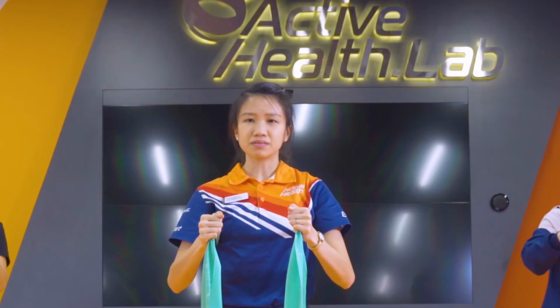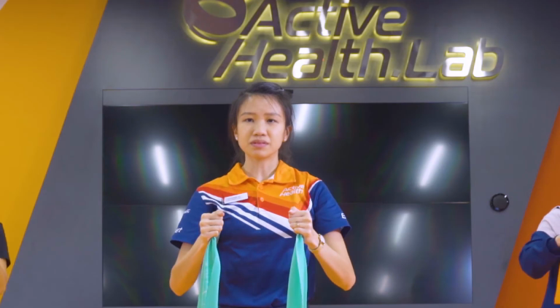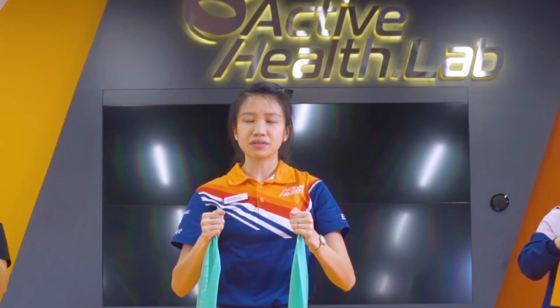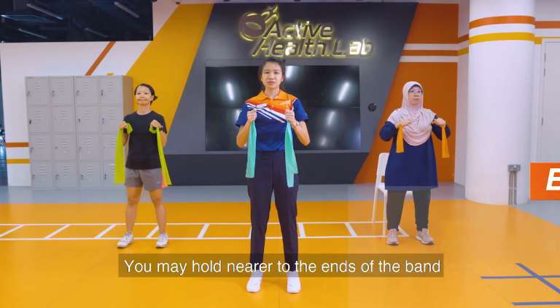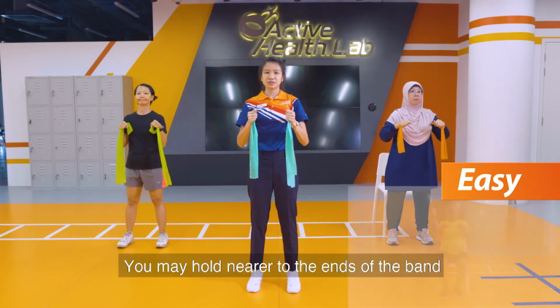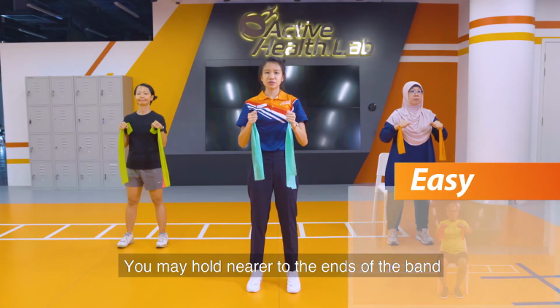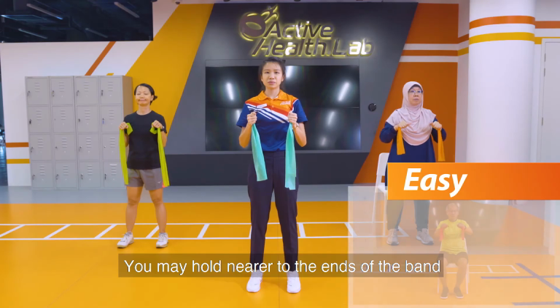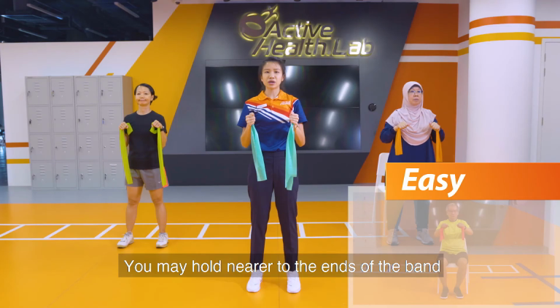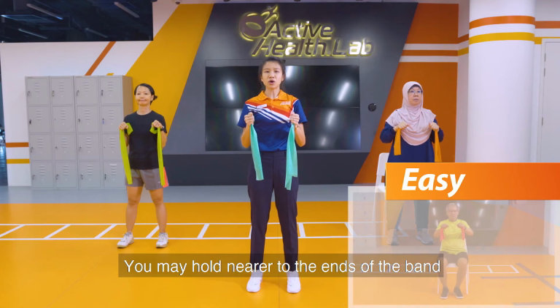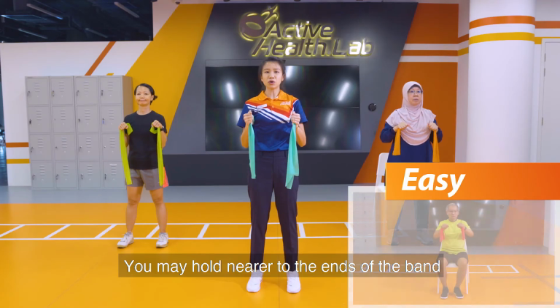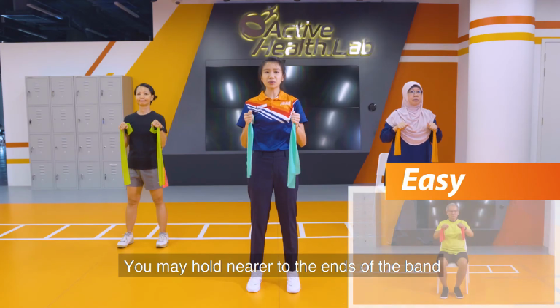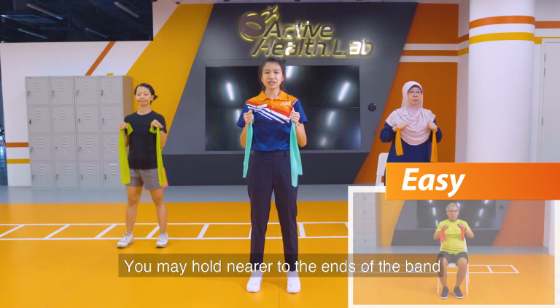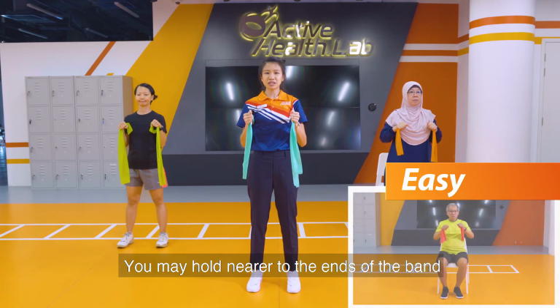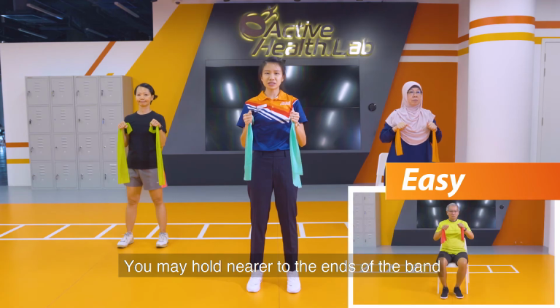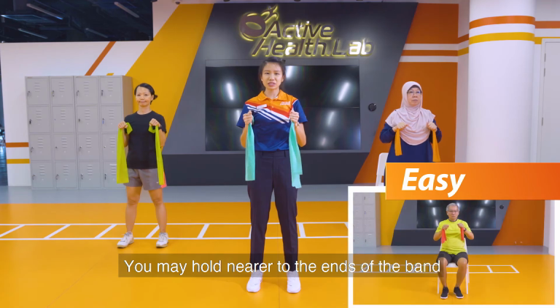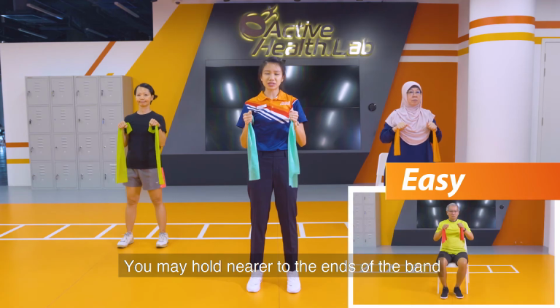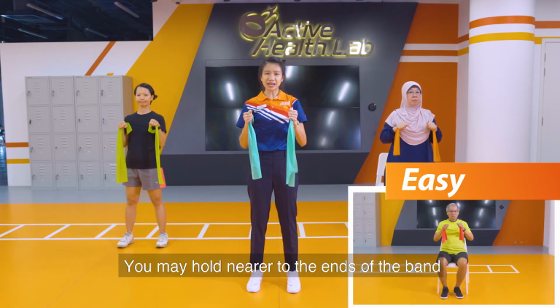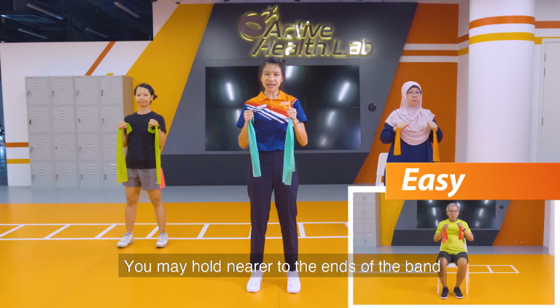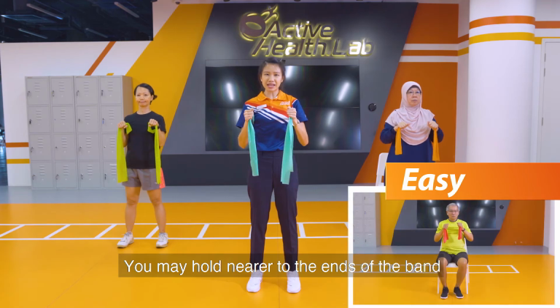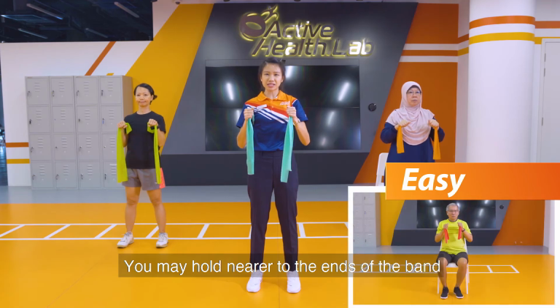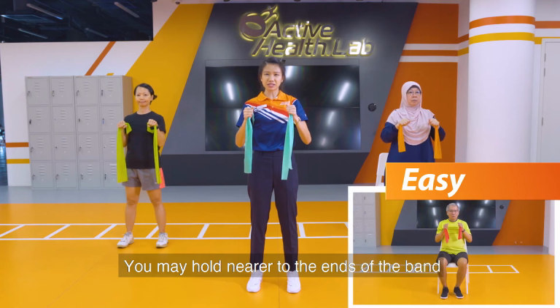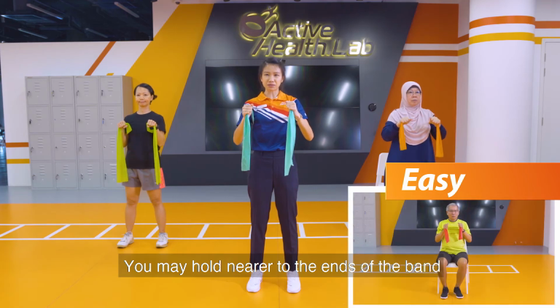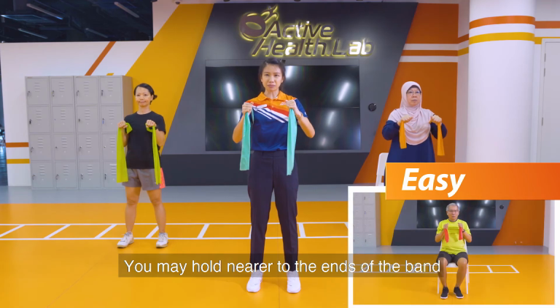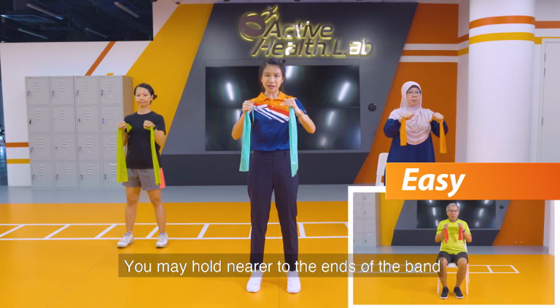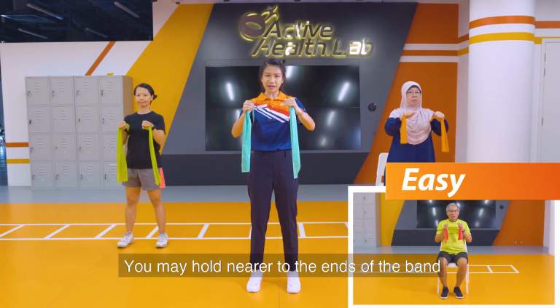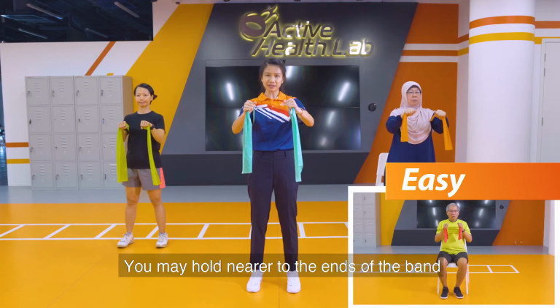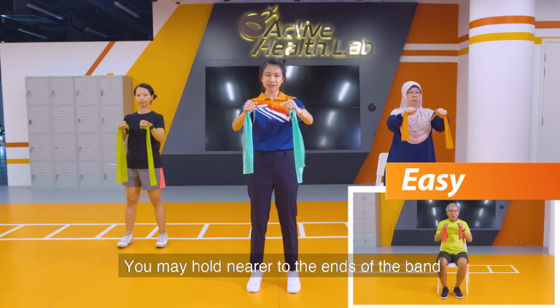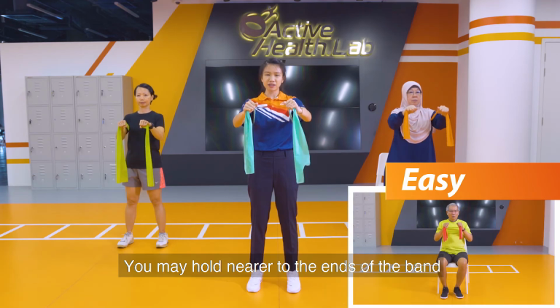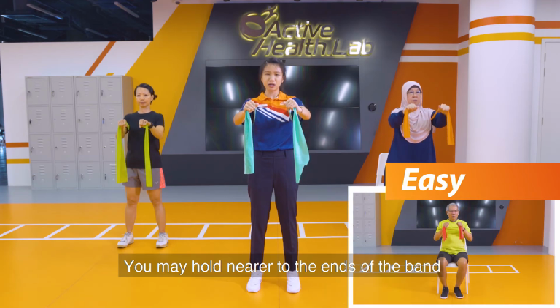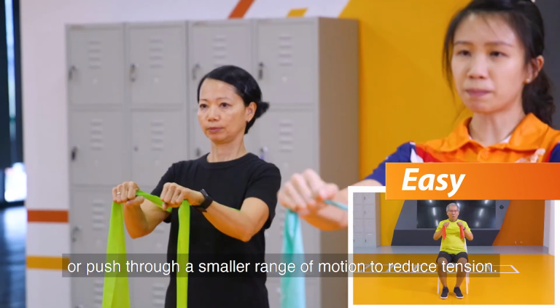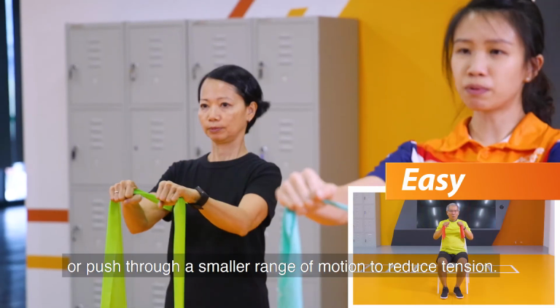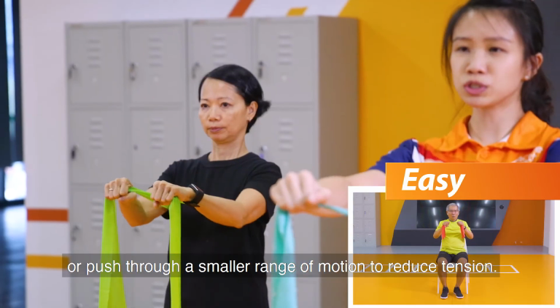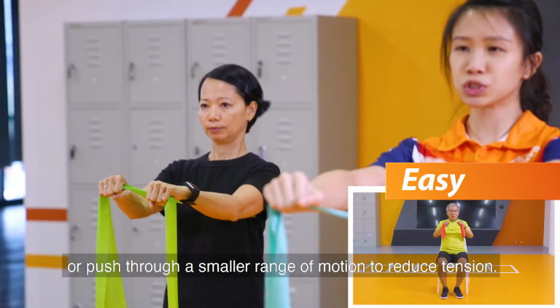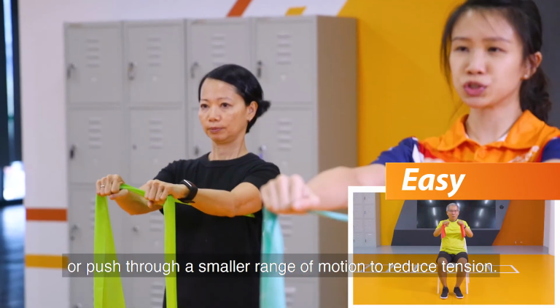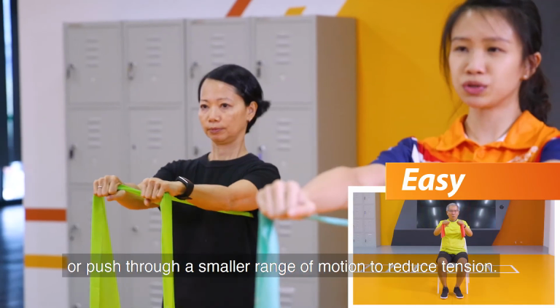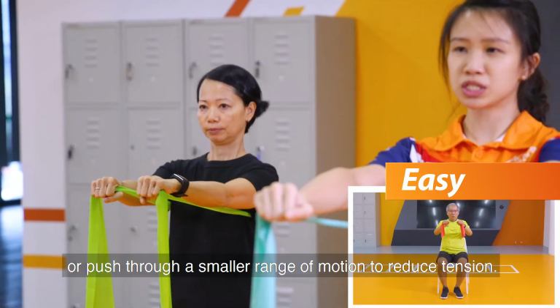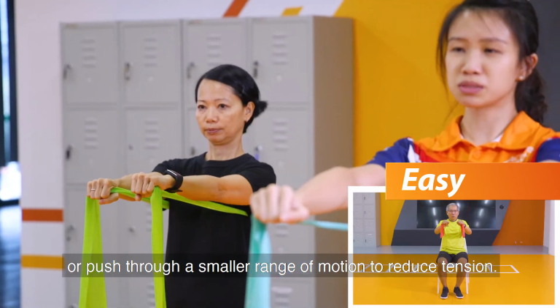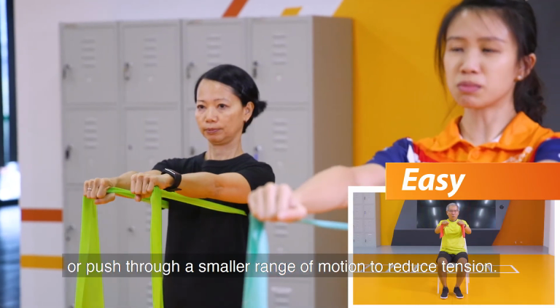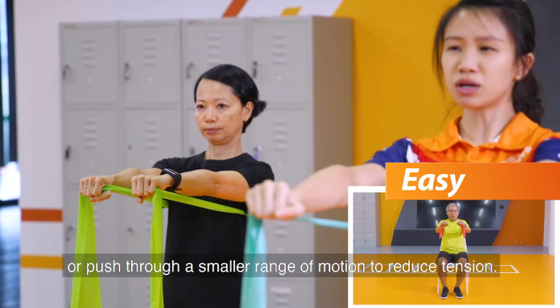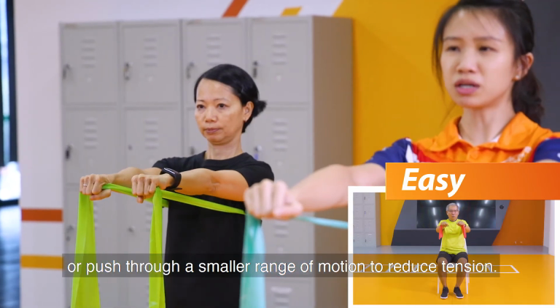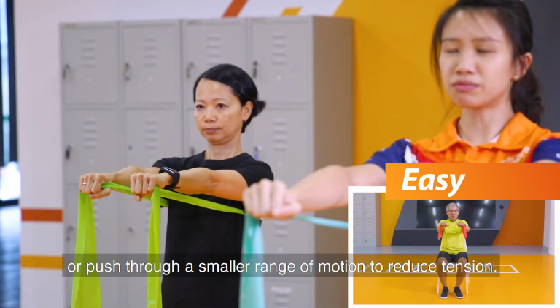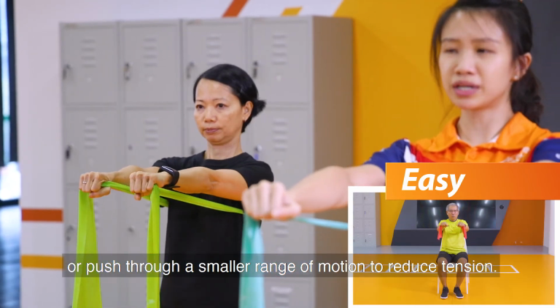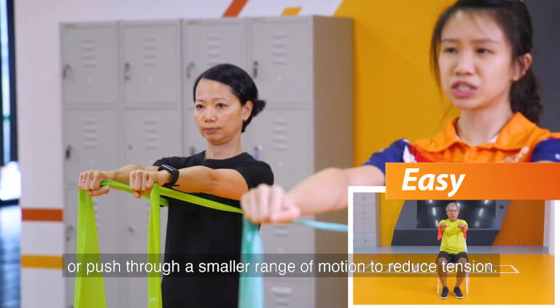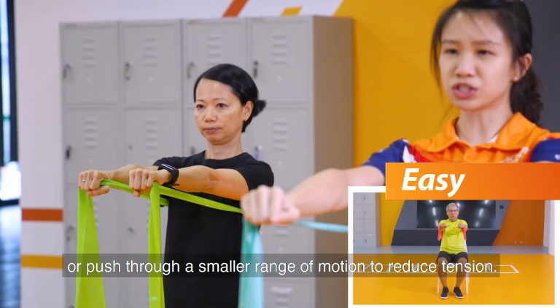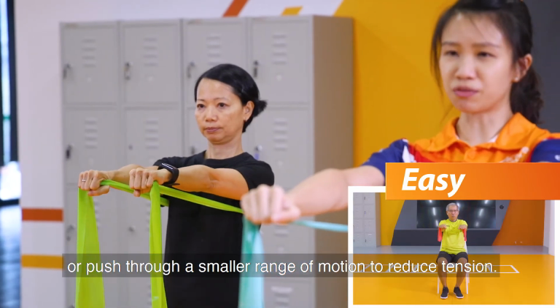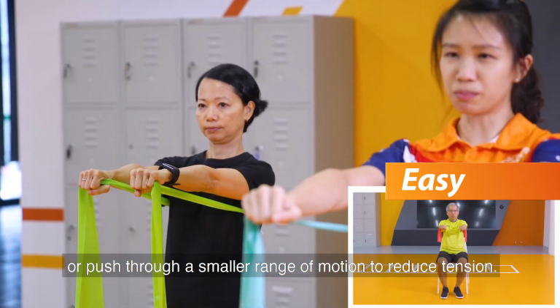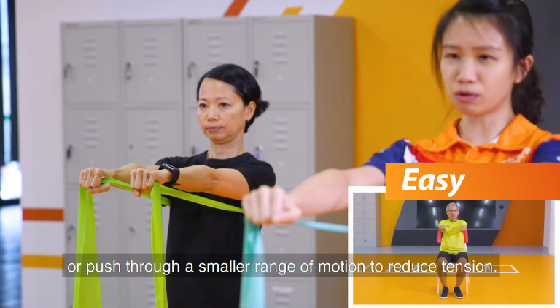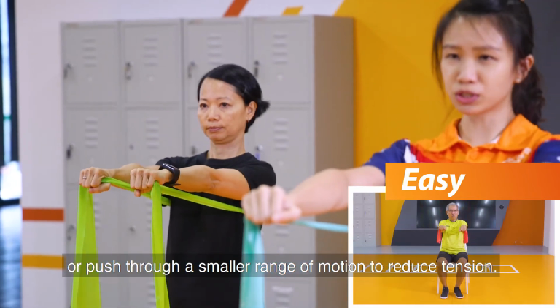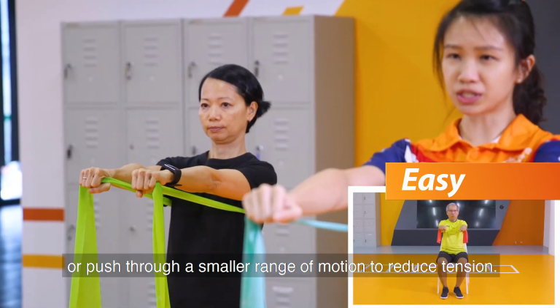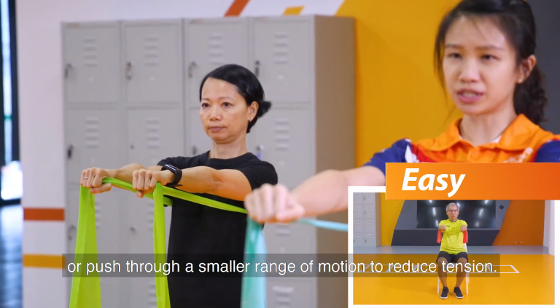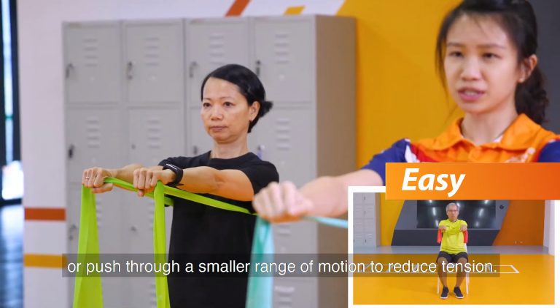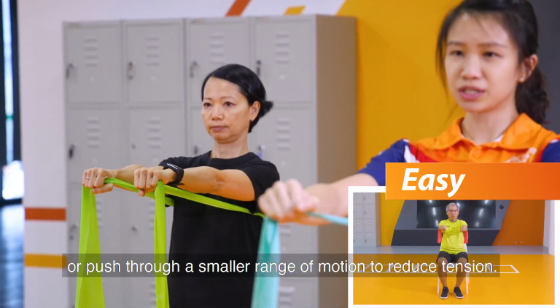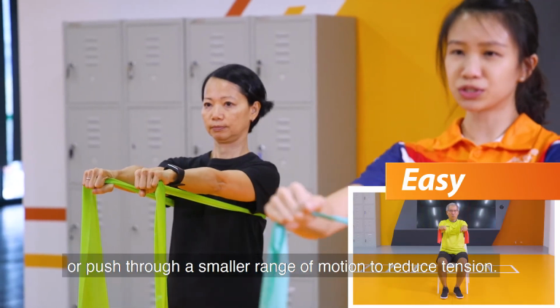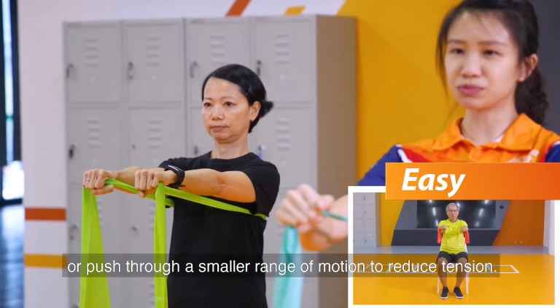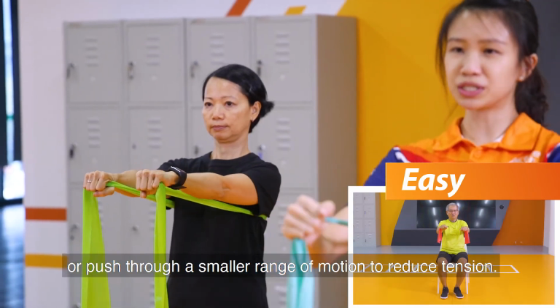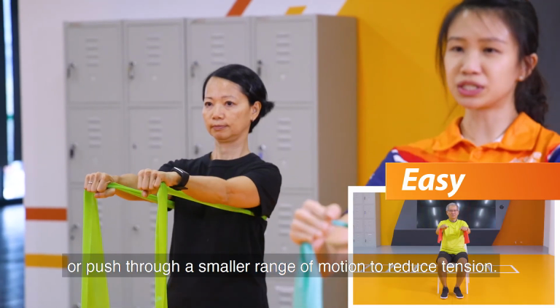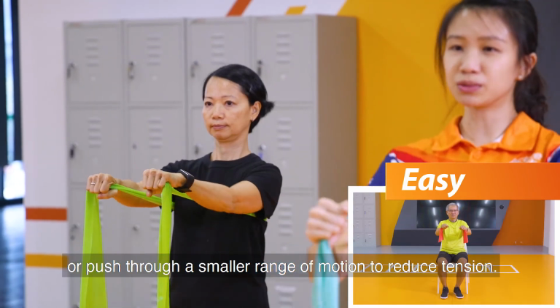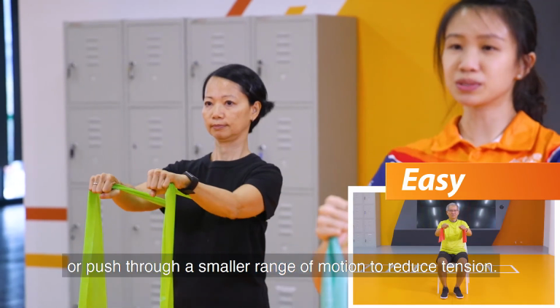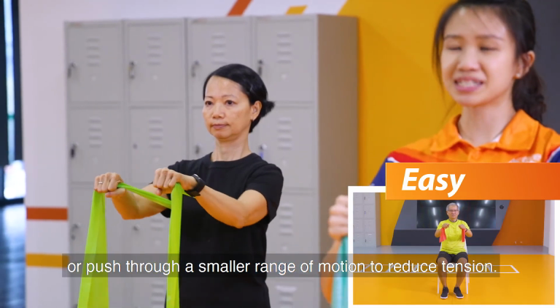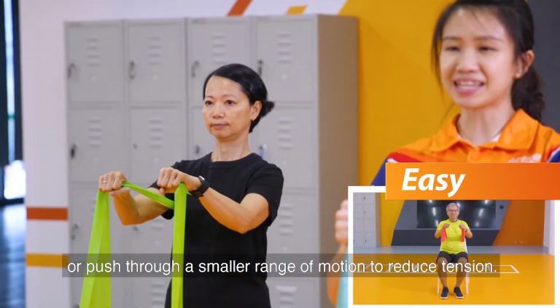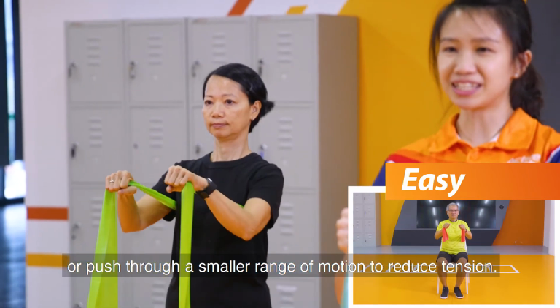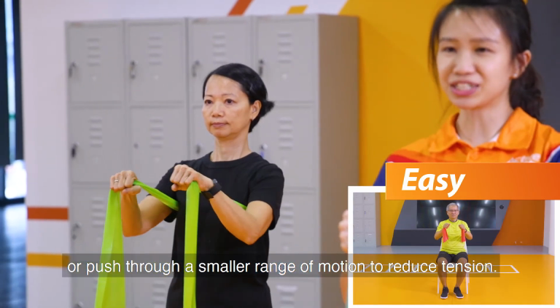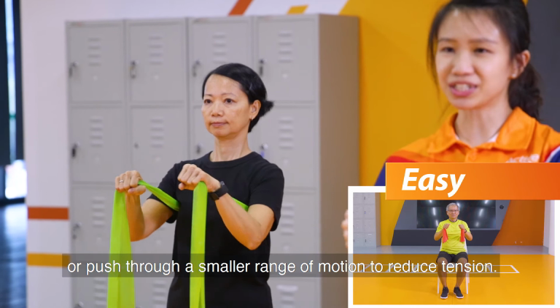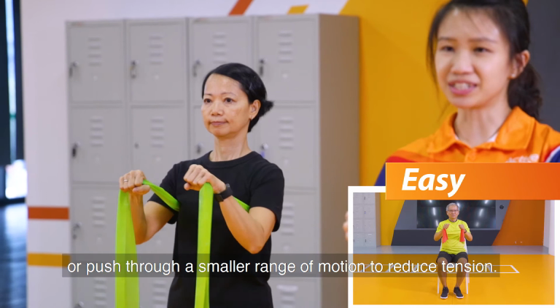You may hold nearer to the ends of the band or push through a smaller range of motion to reduce tension.